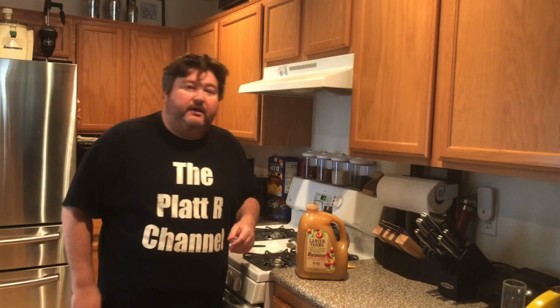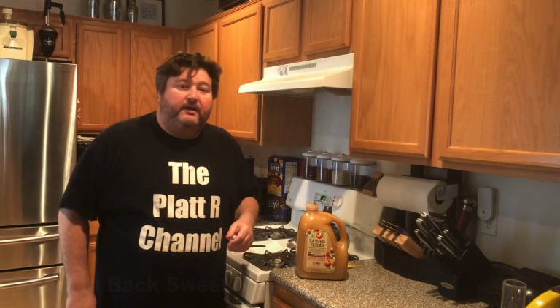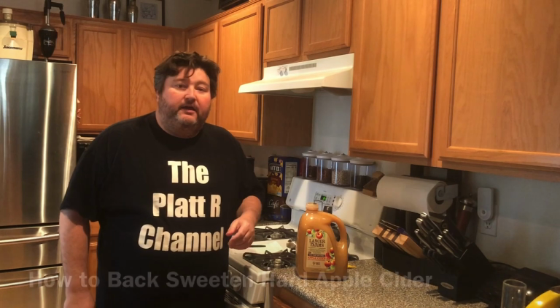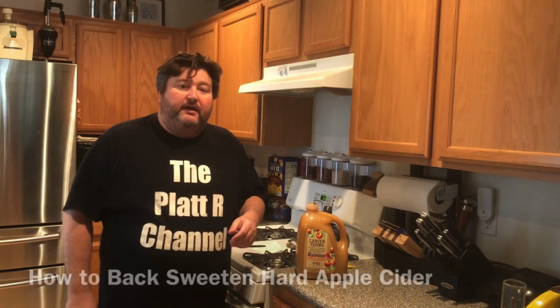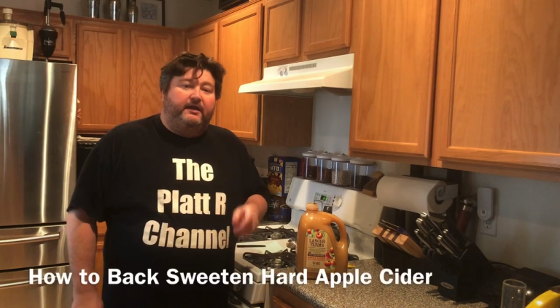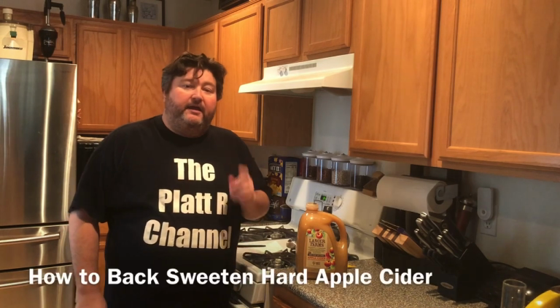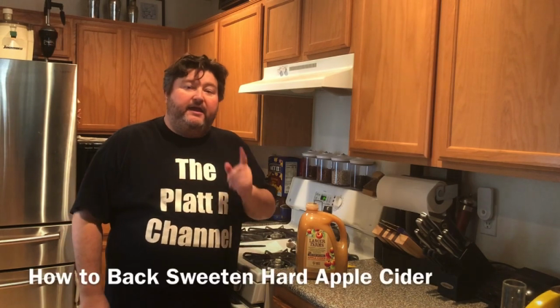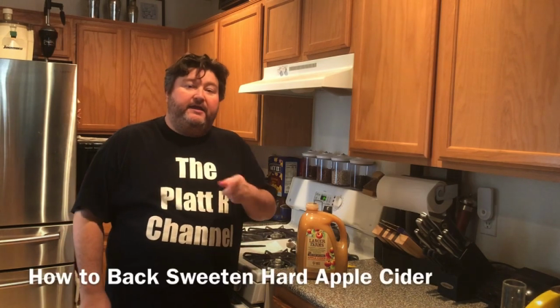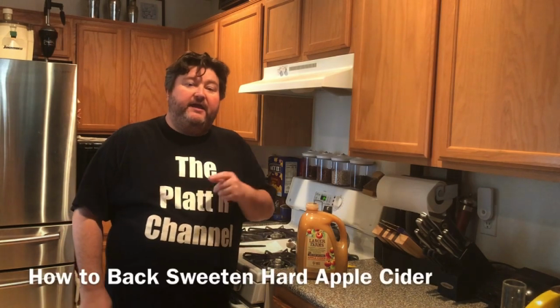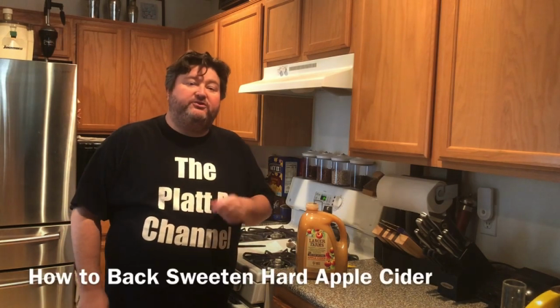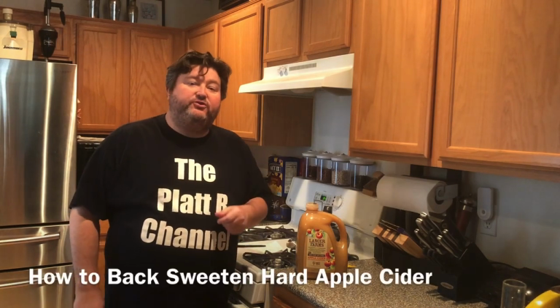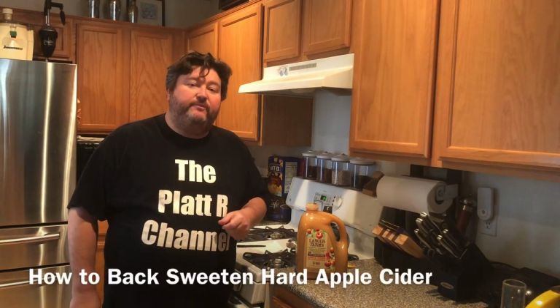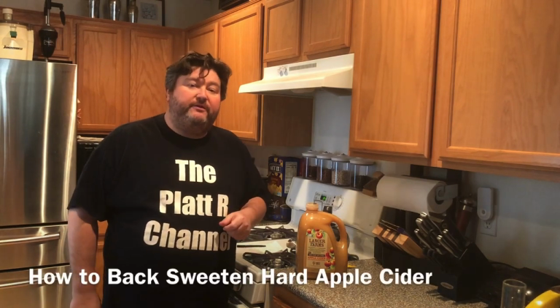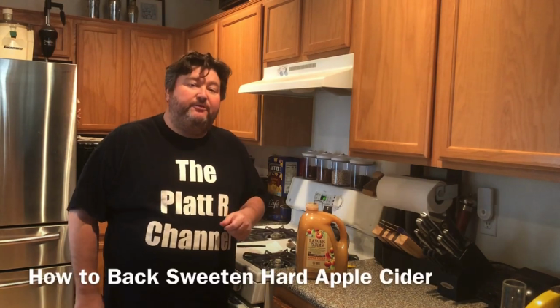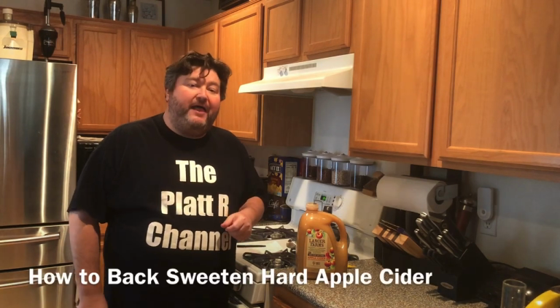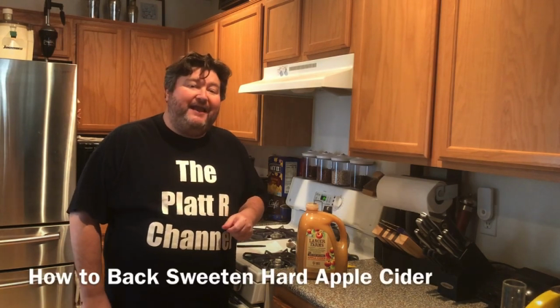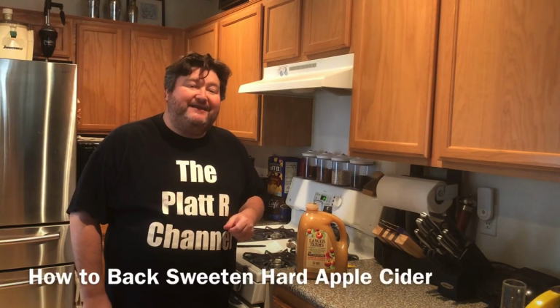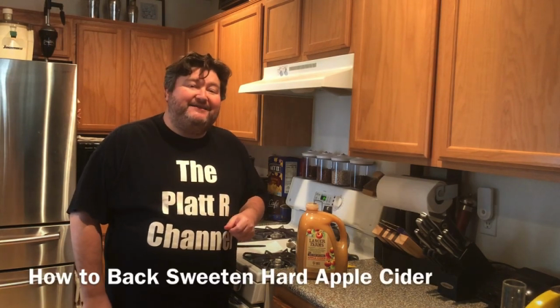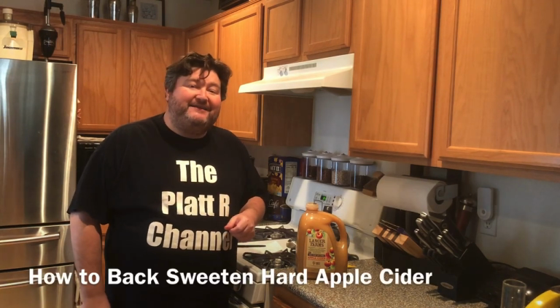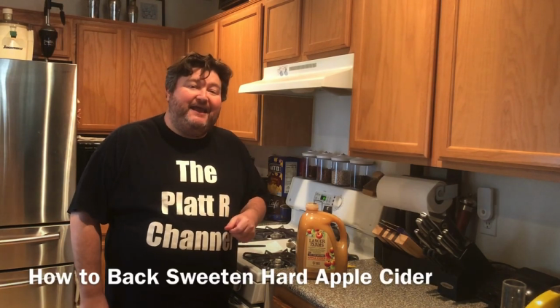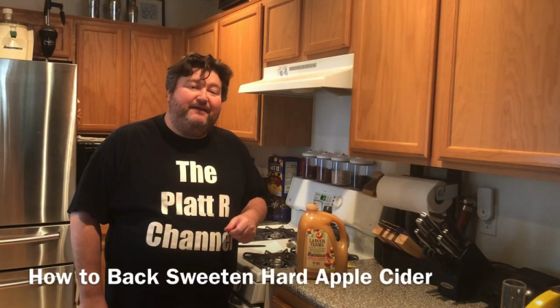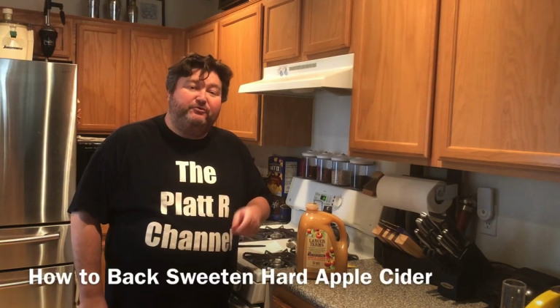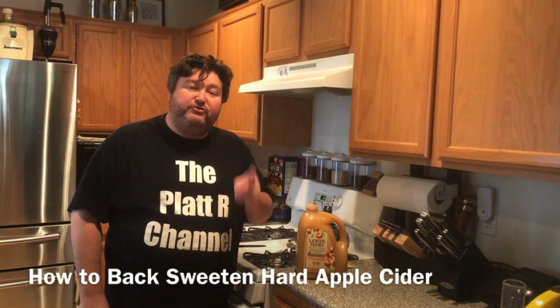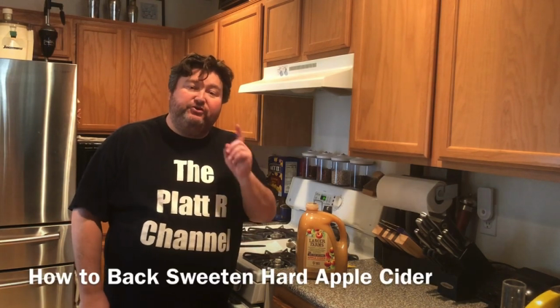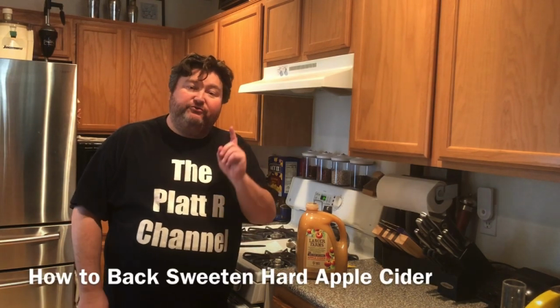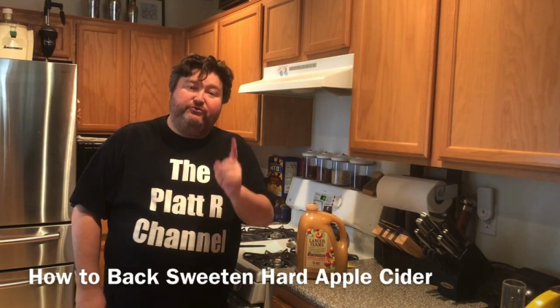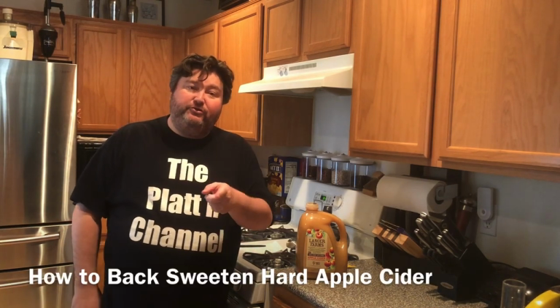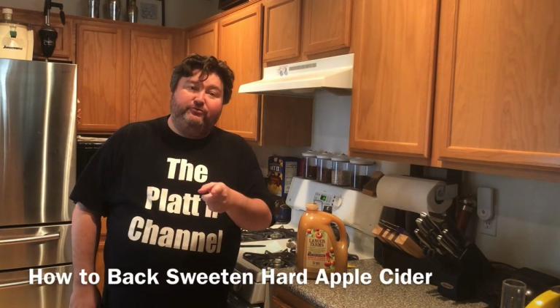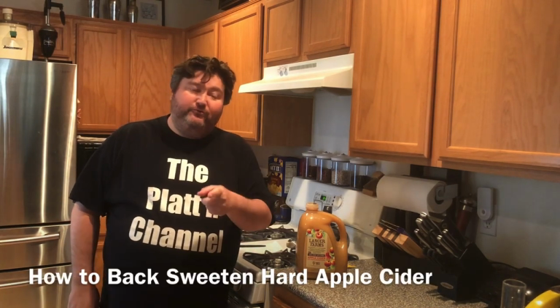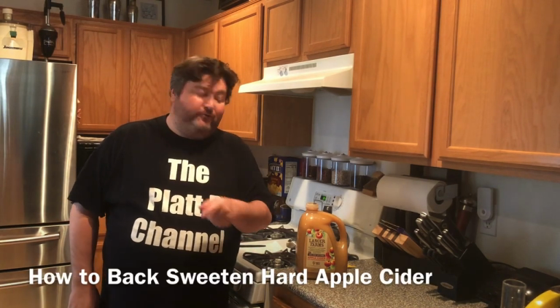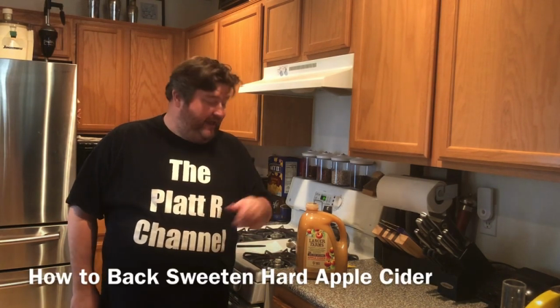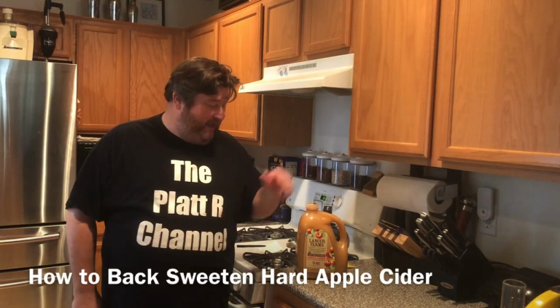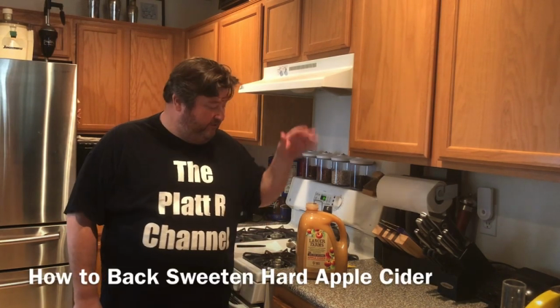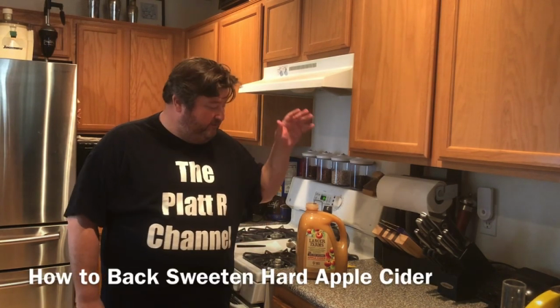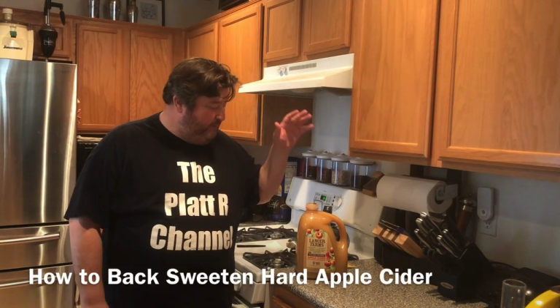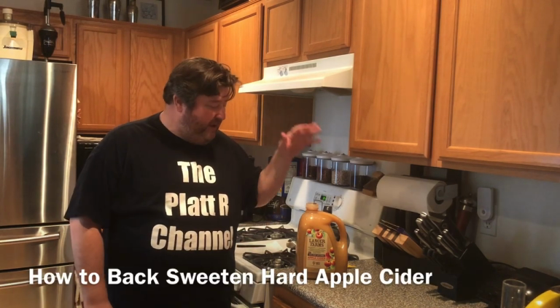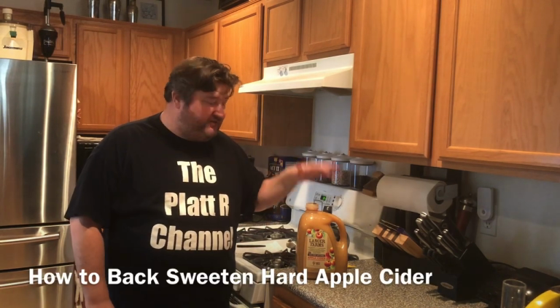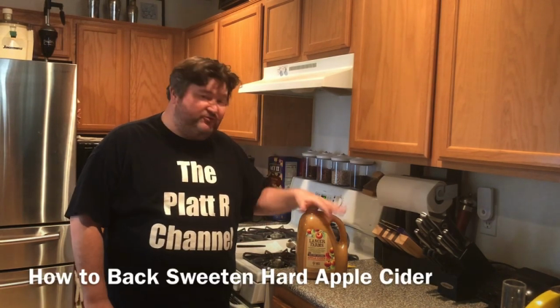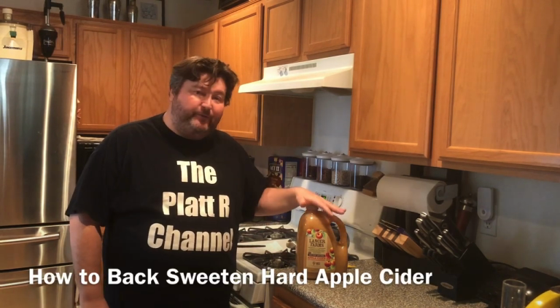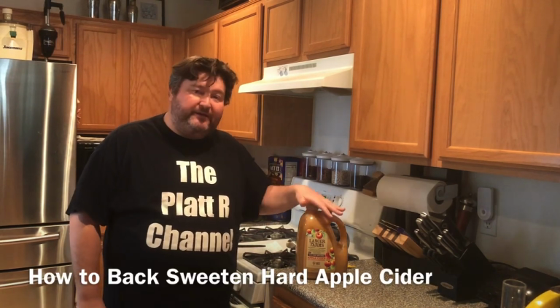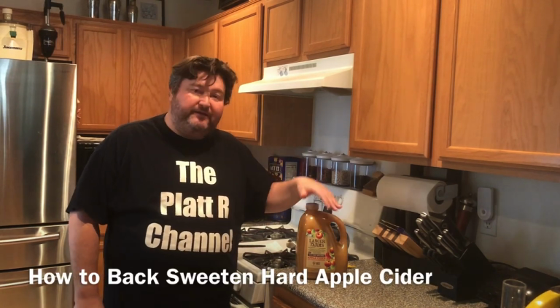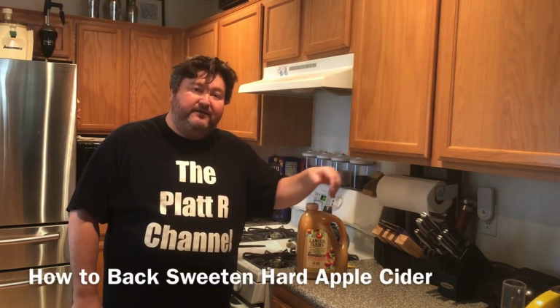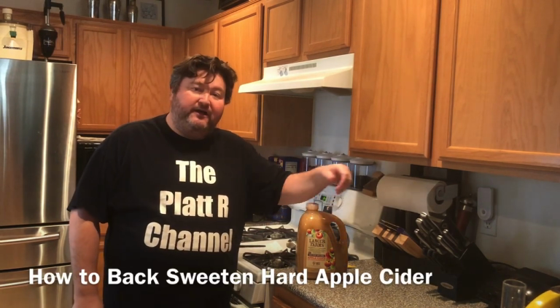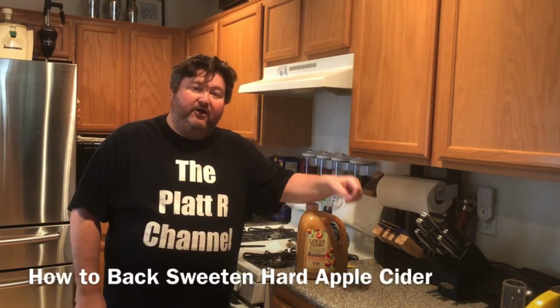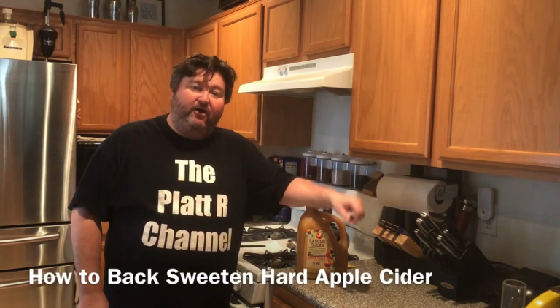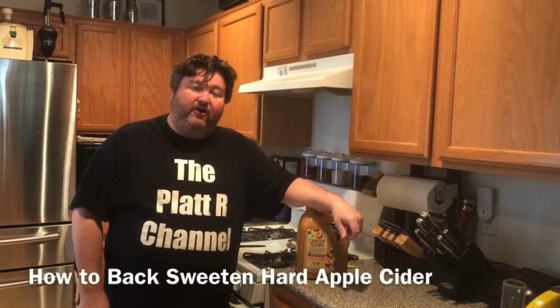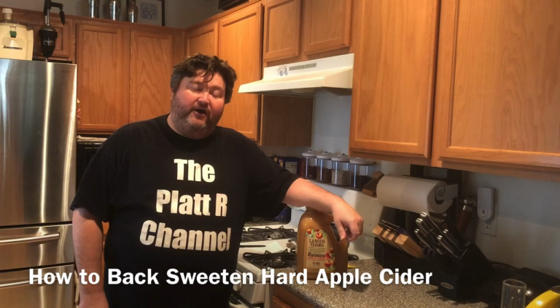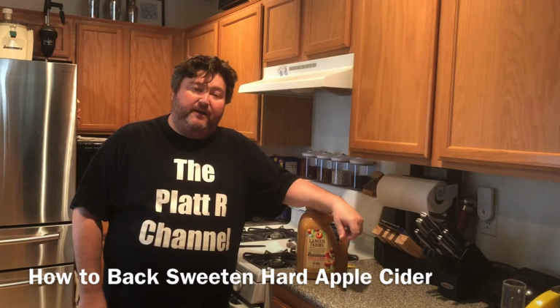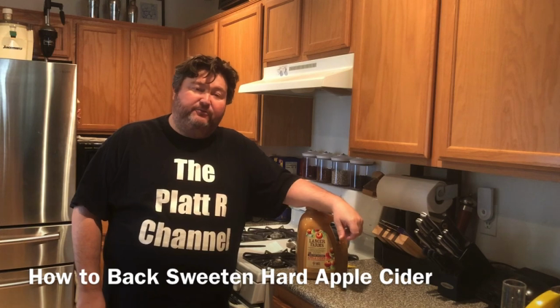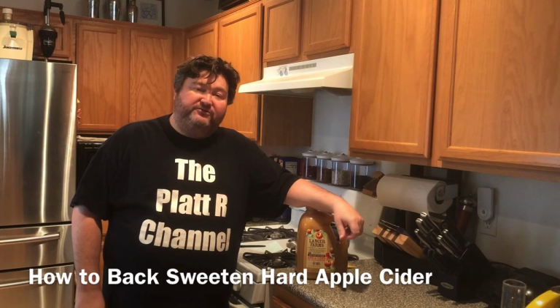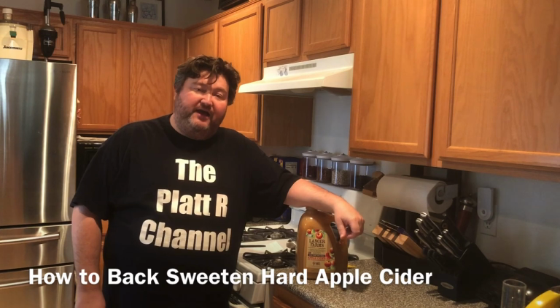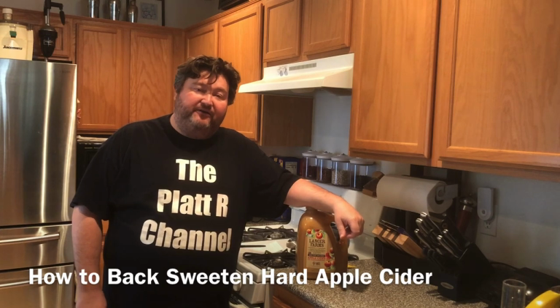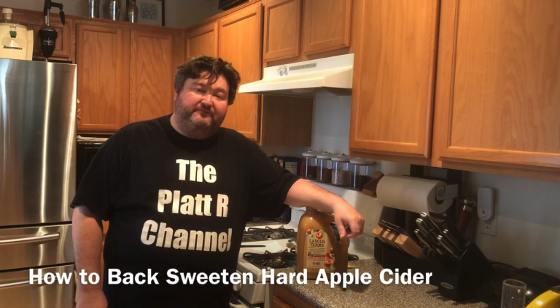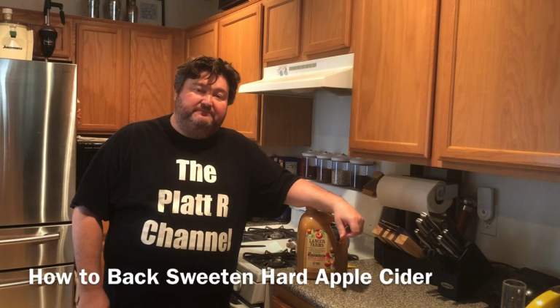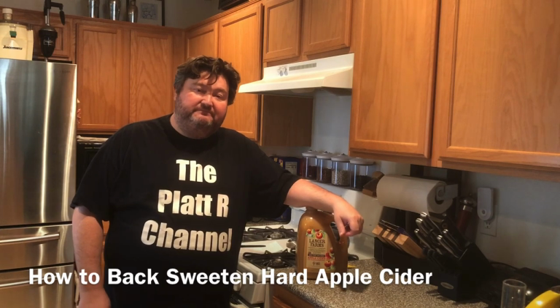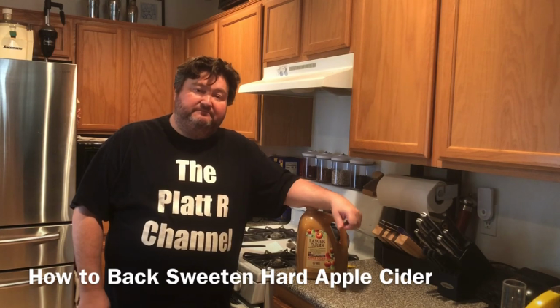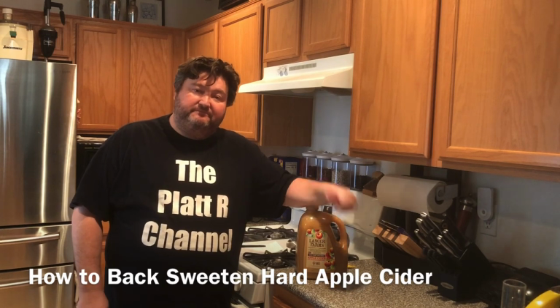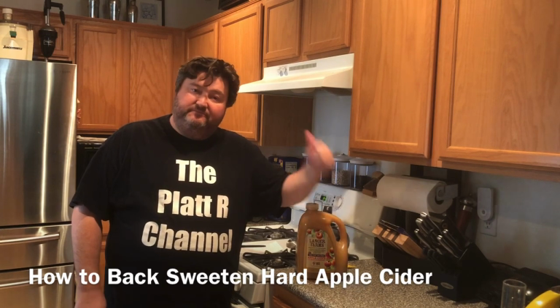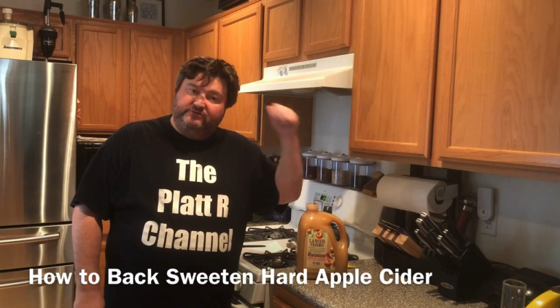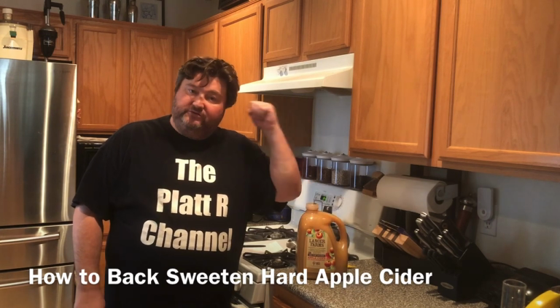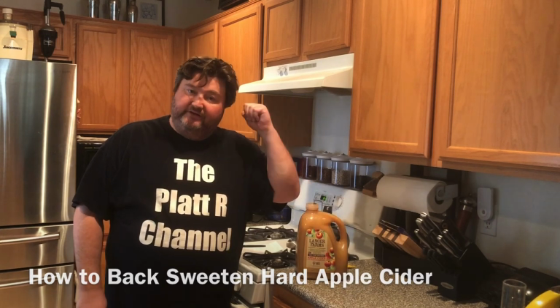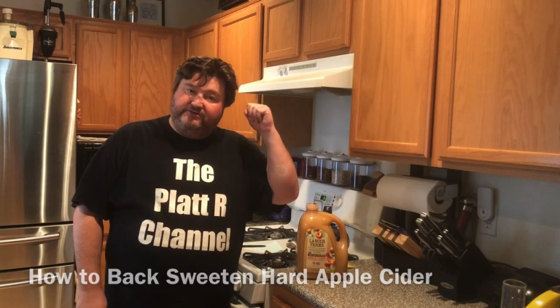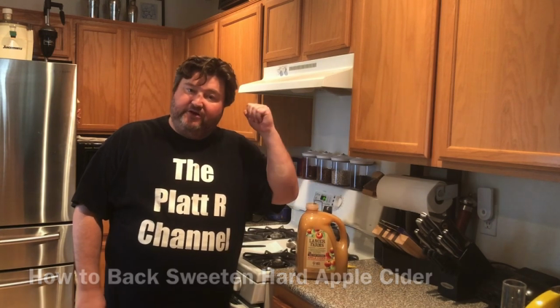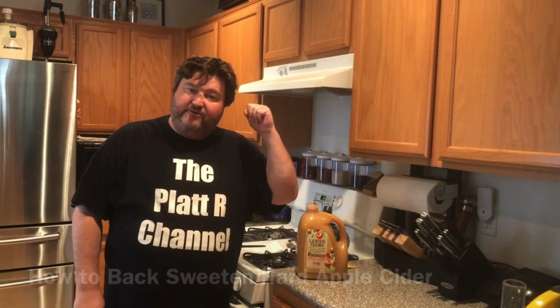Hey gang, it's your buddy Platt, and today I'm going to show you how to back sweeten hard apple cider. So let's go.